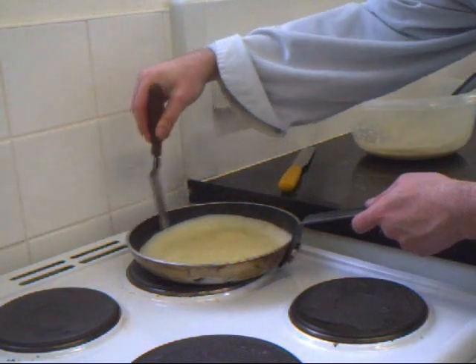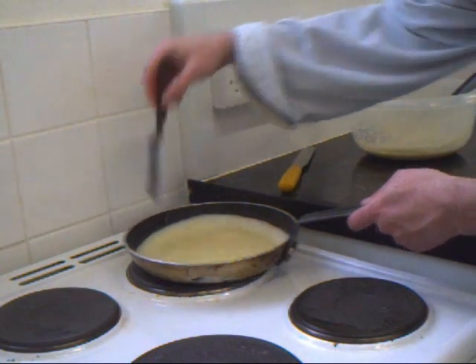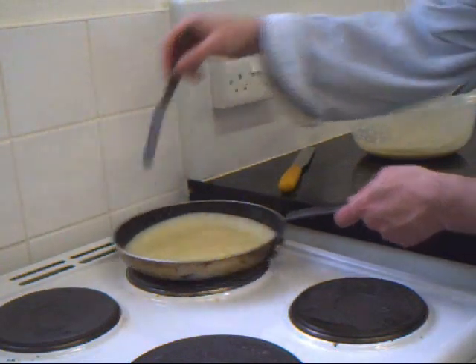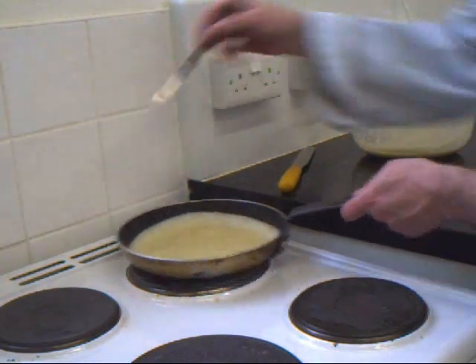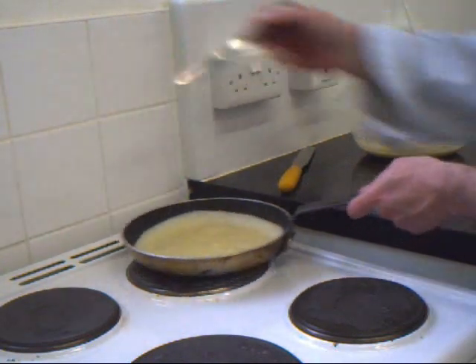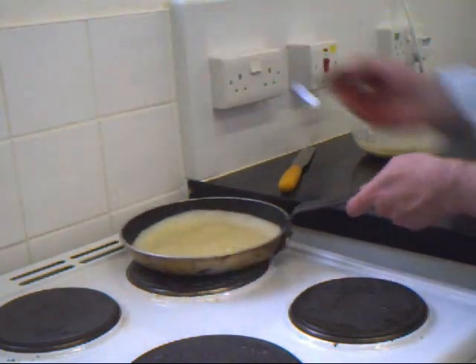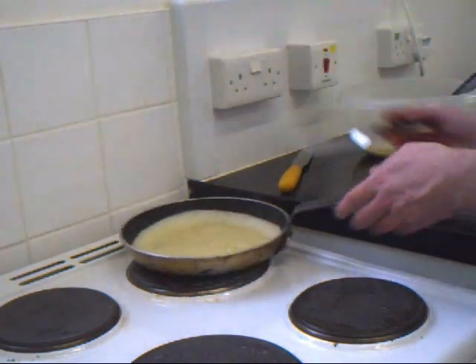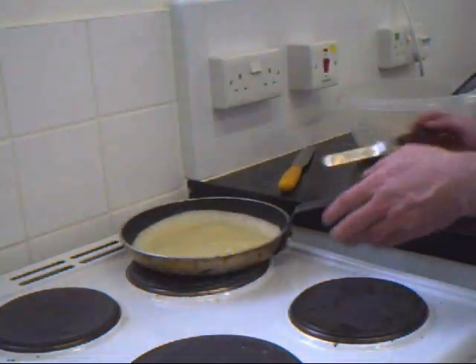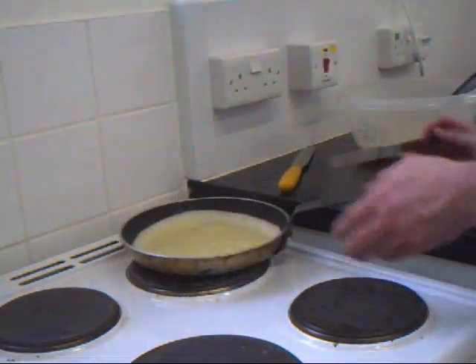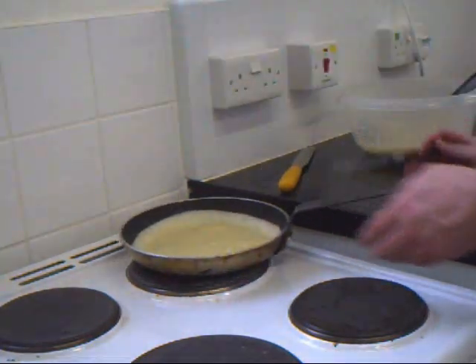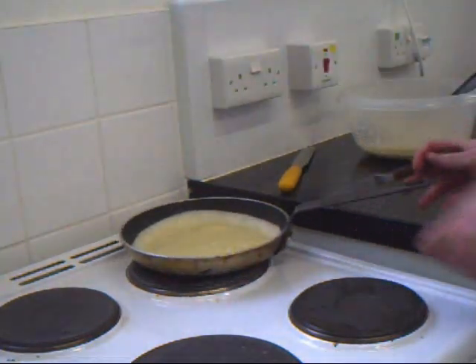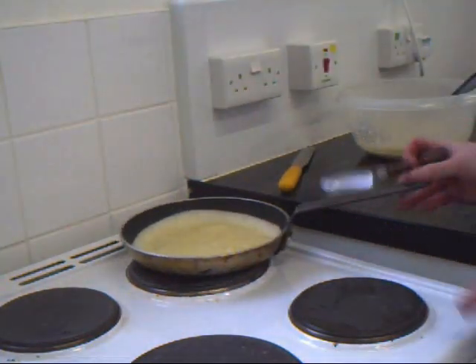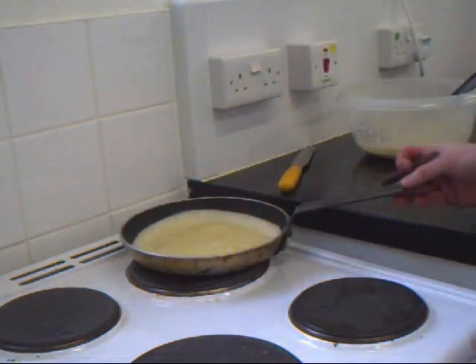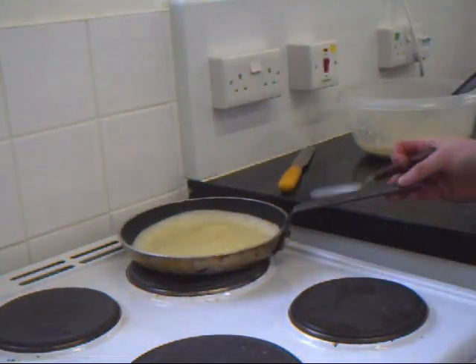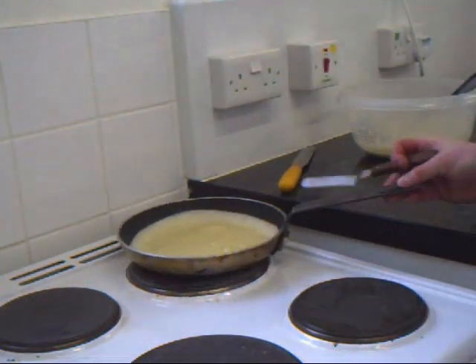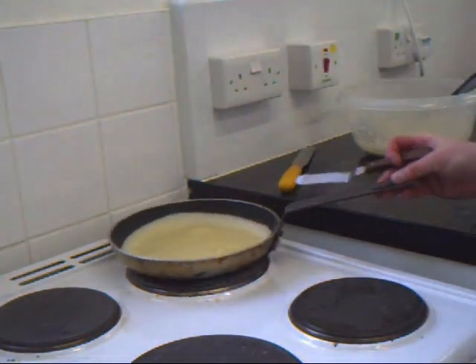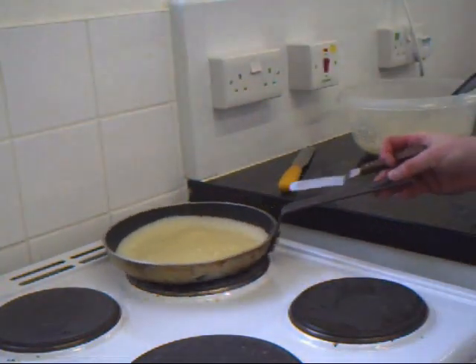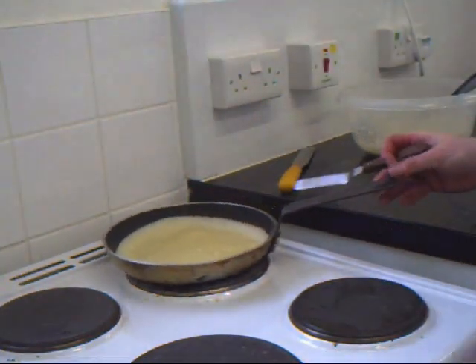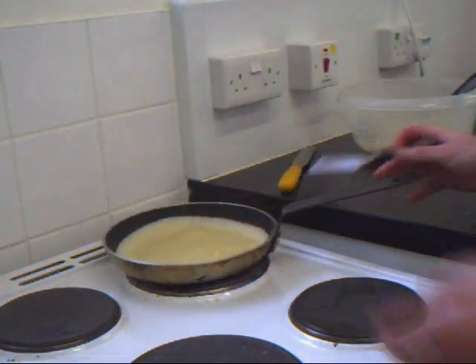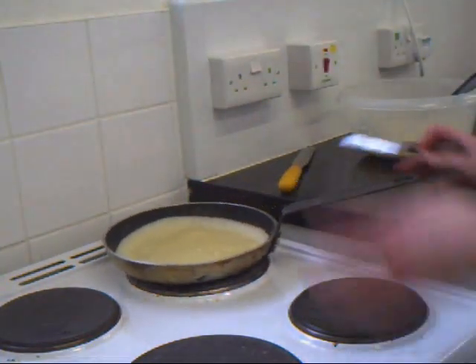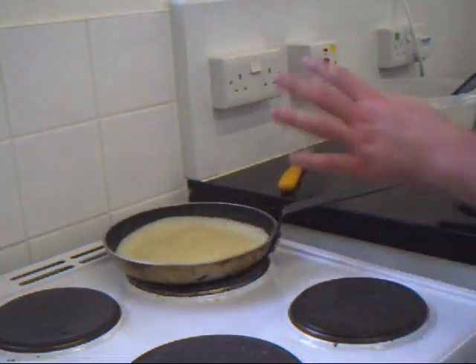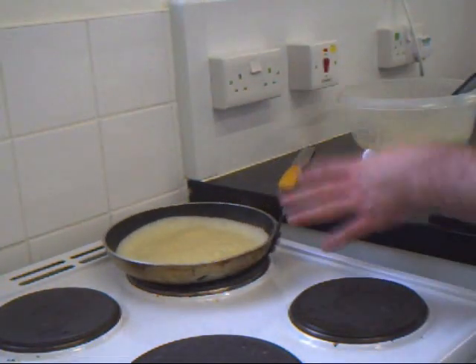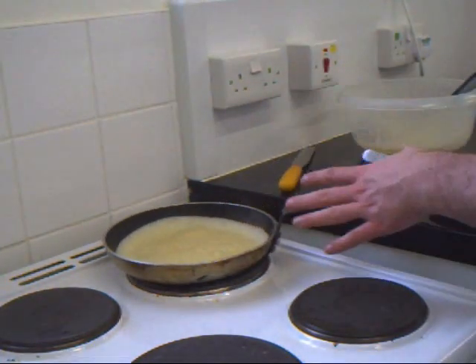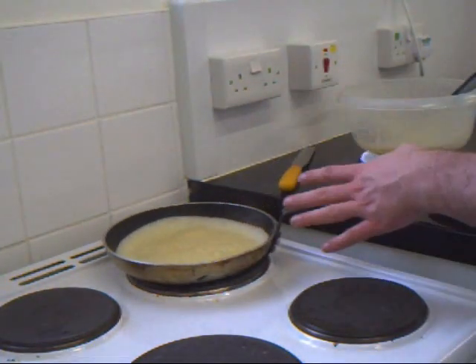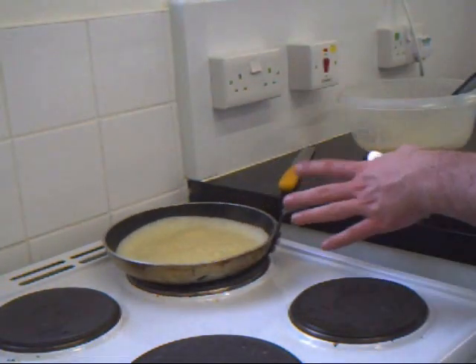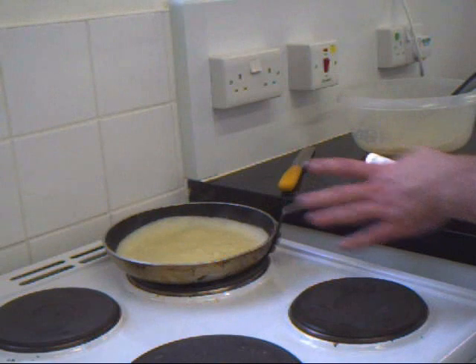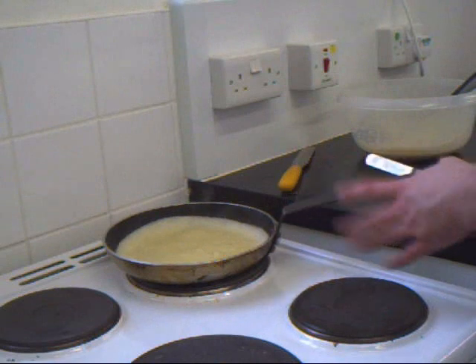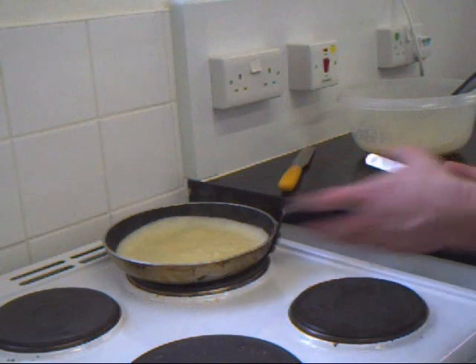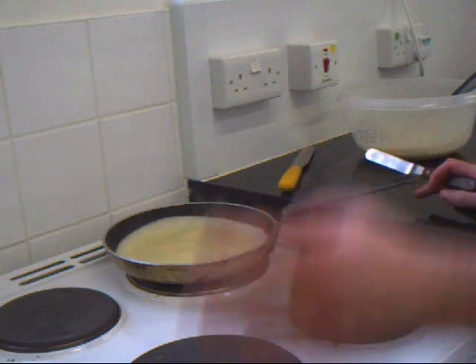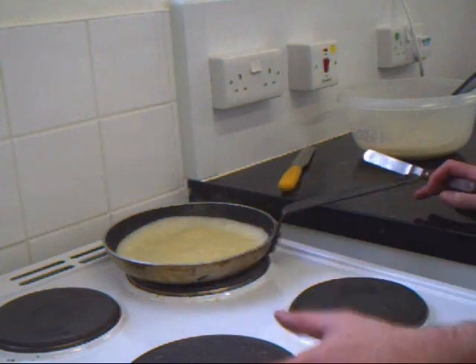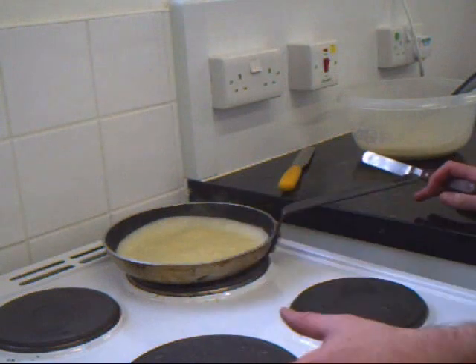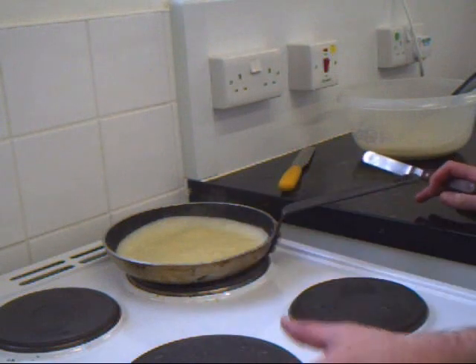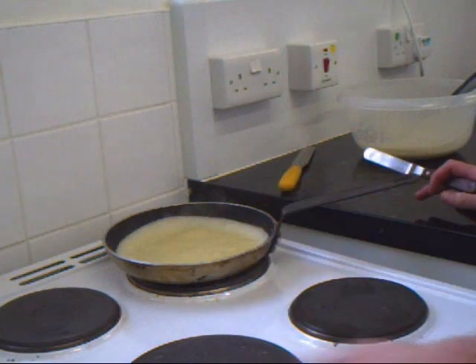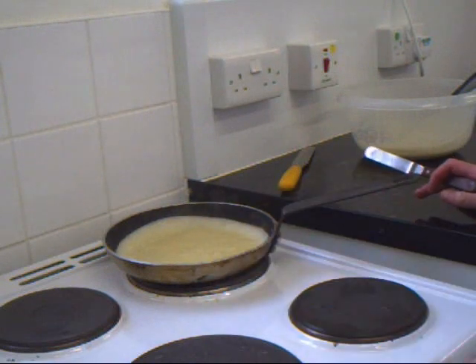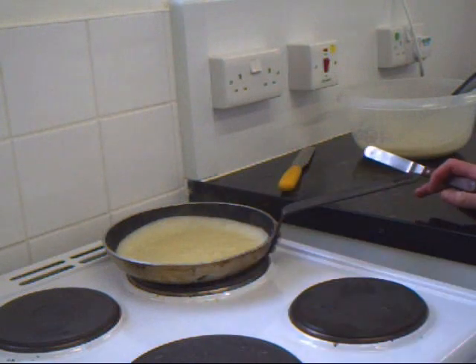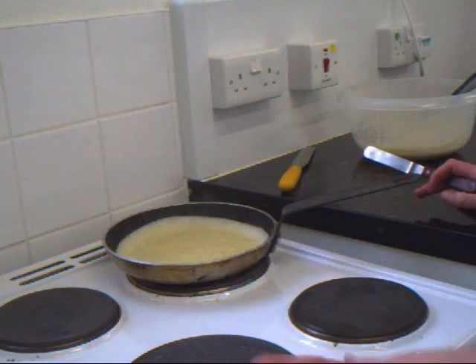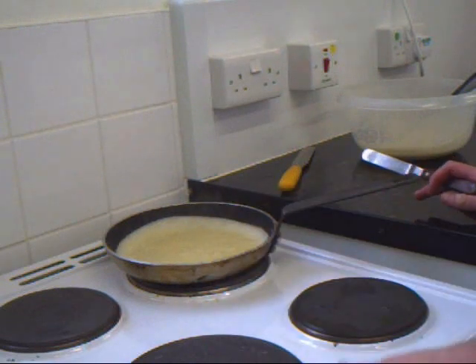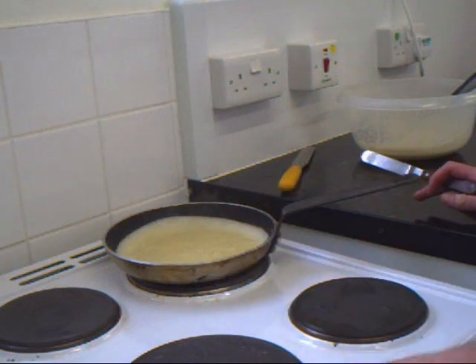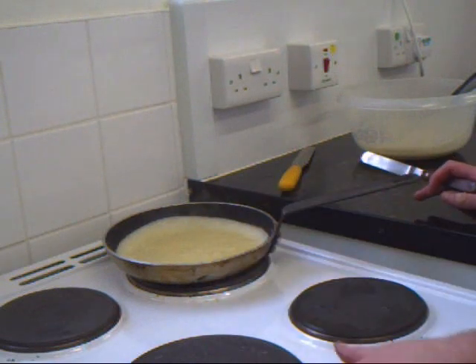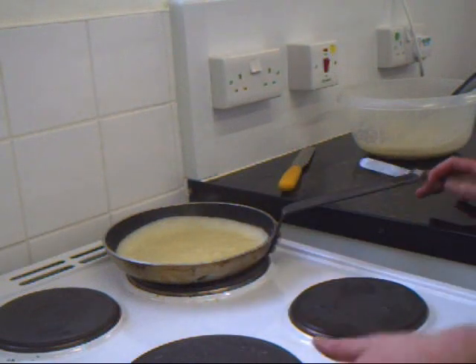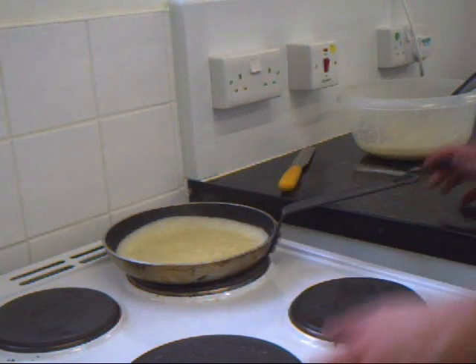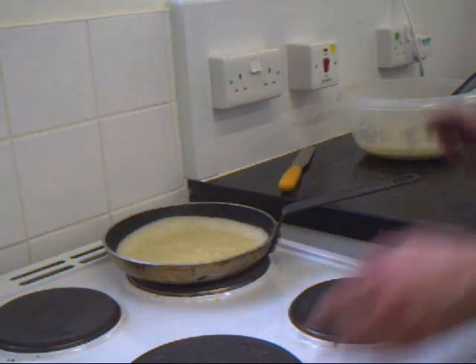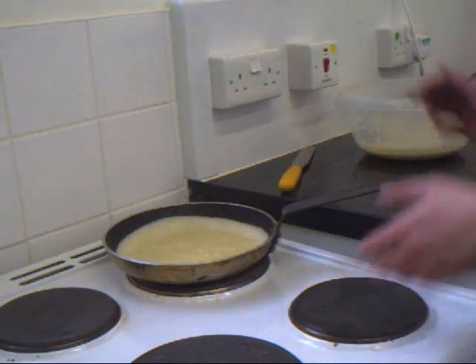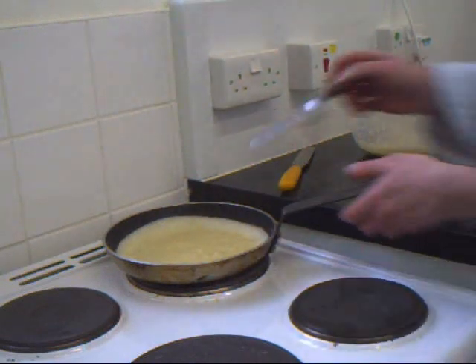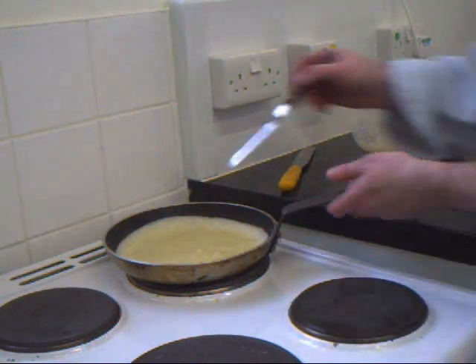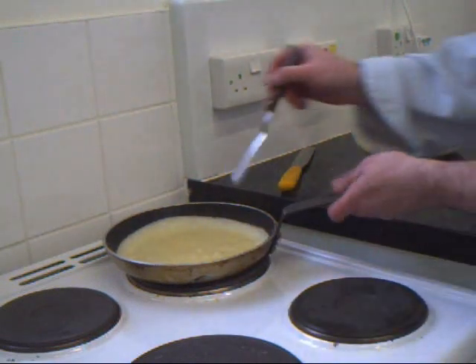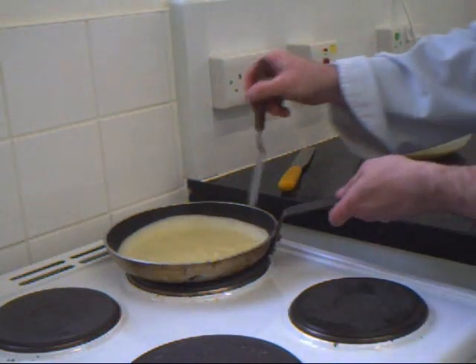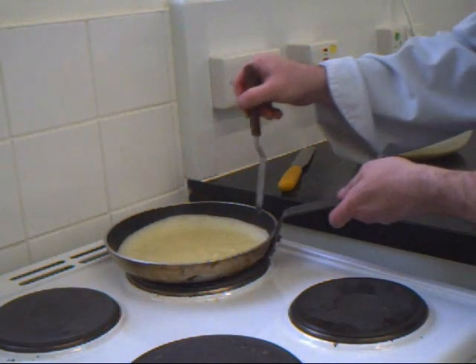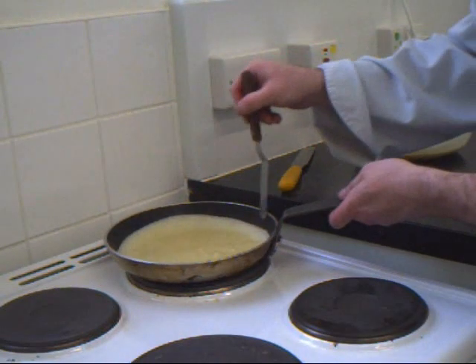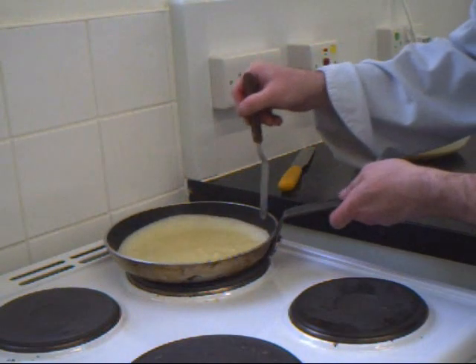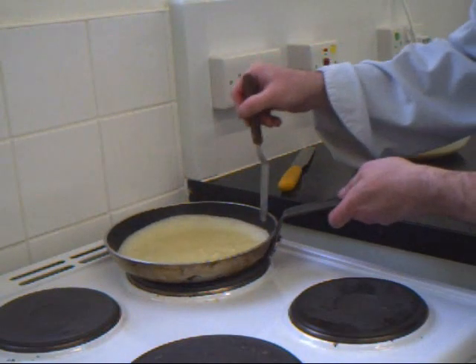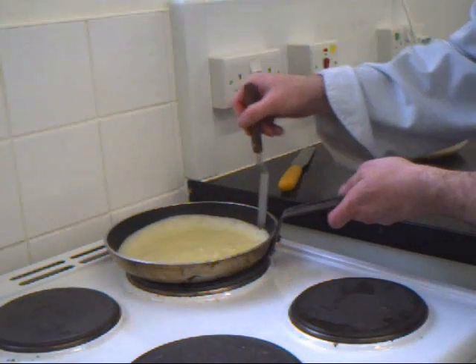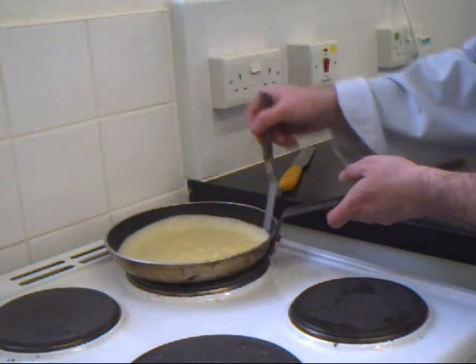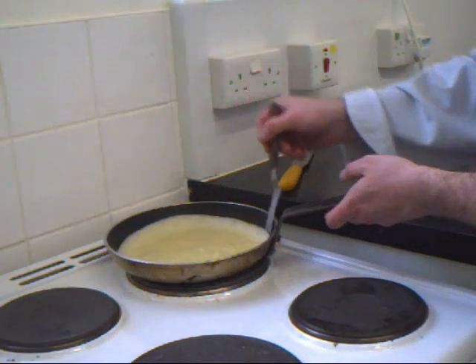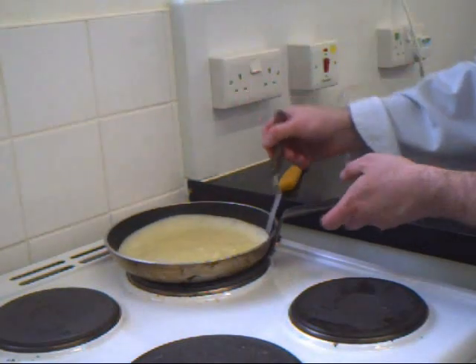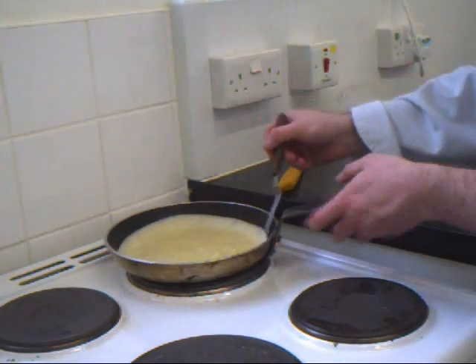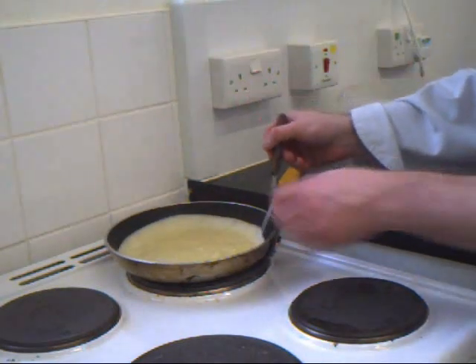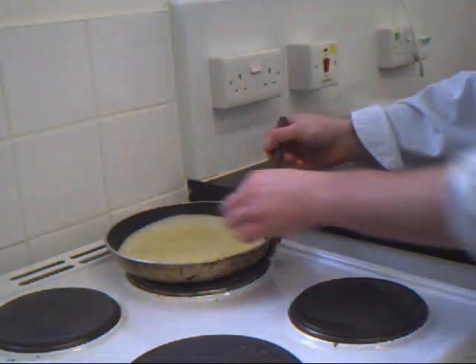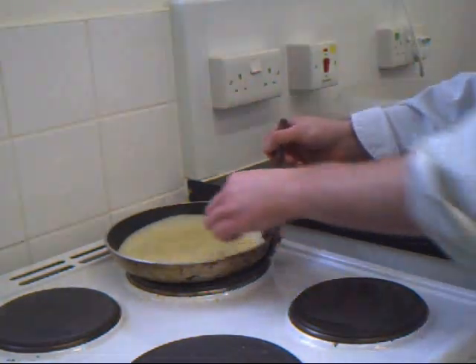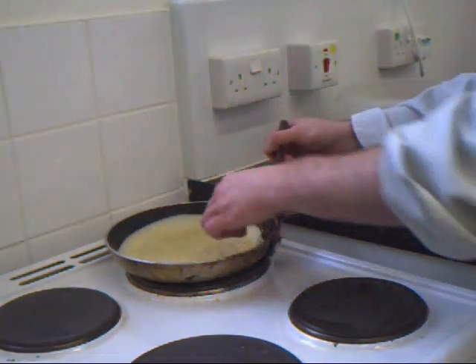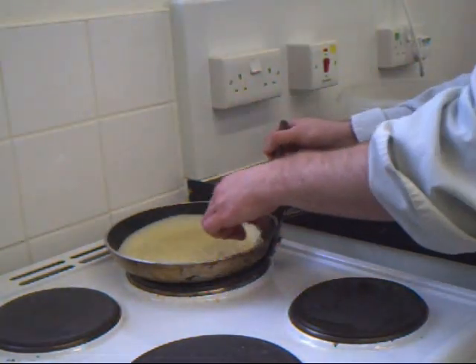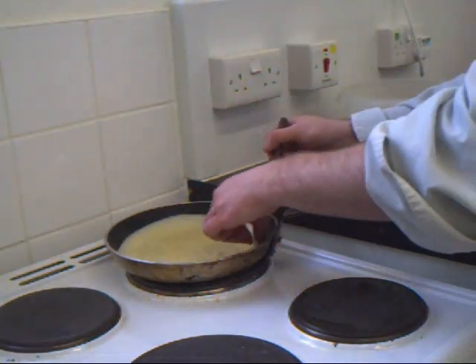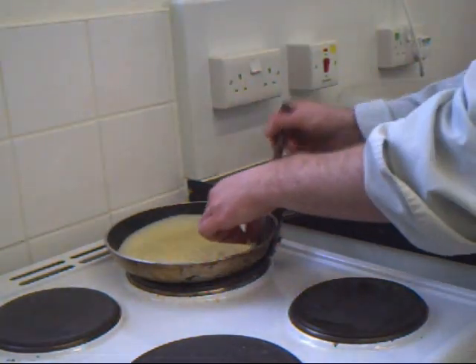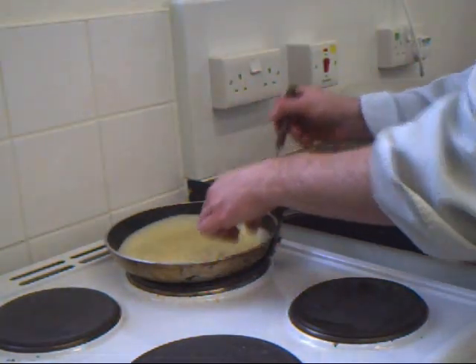If you're cooking on the hob, you should probably have one ring on six and the other ring on three, just to transfer the pan from side to side.